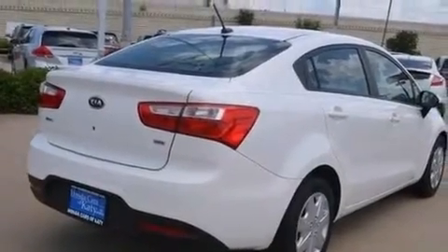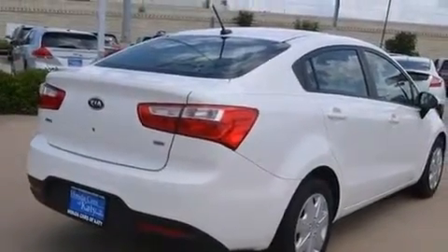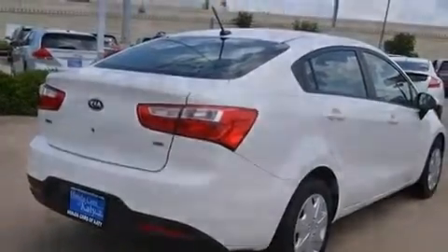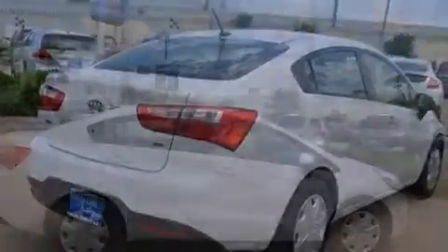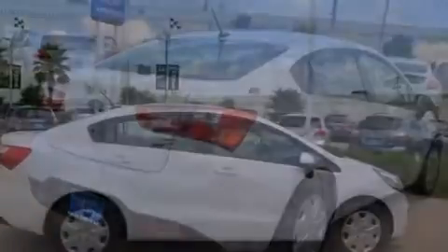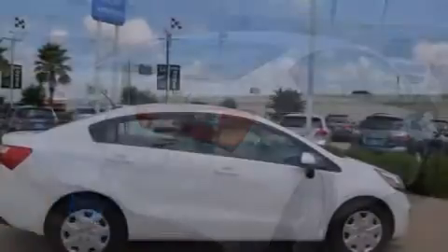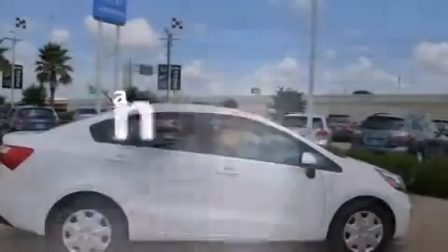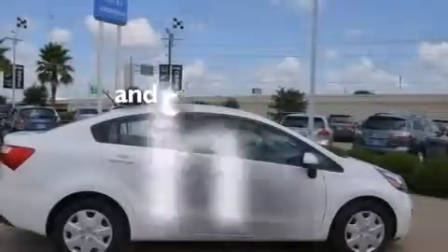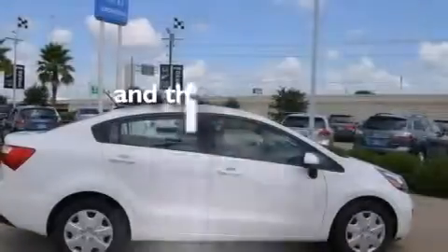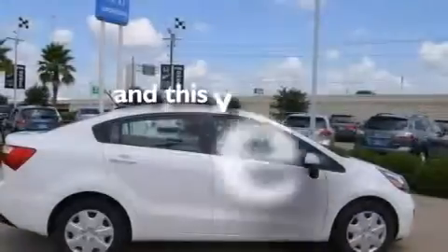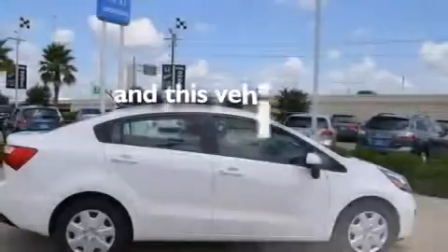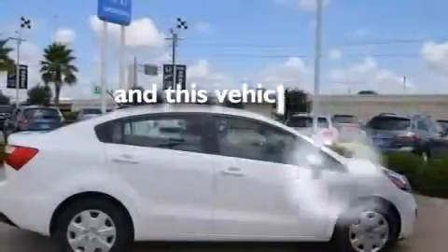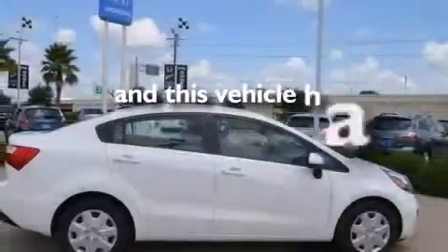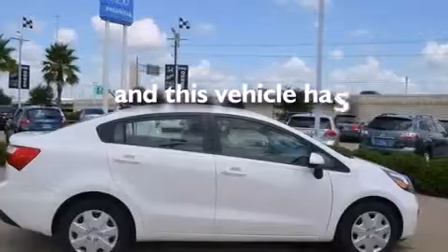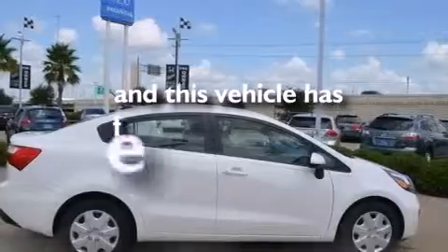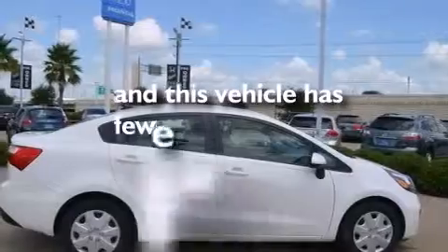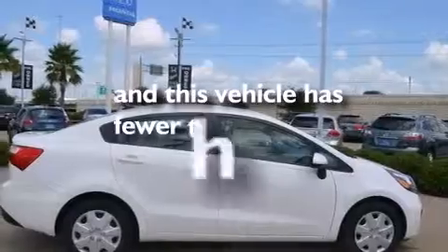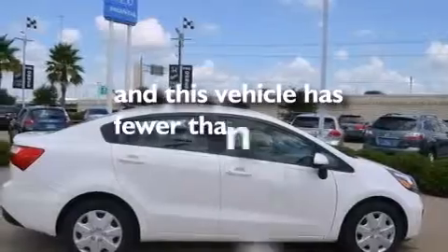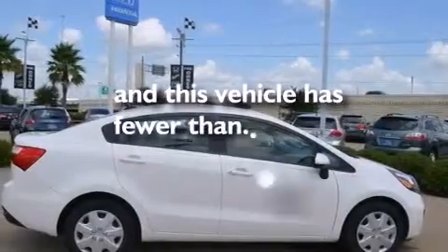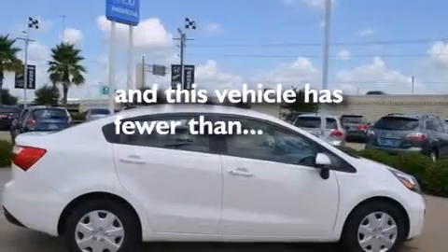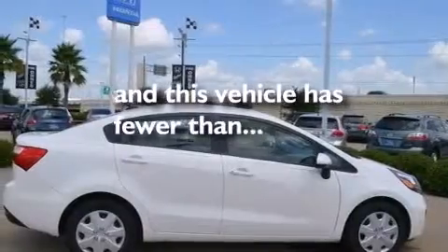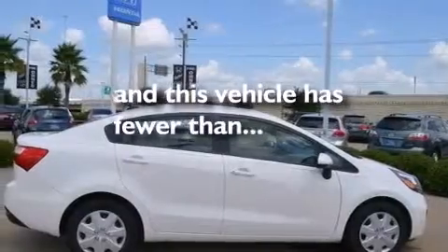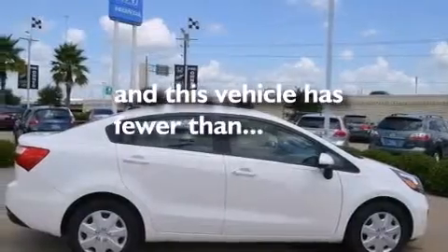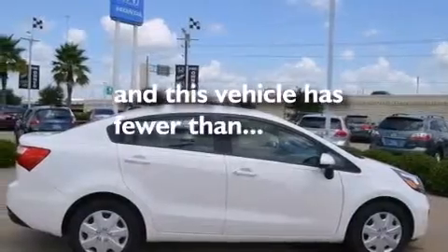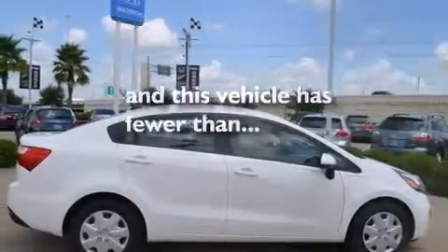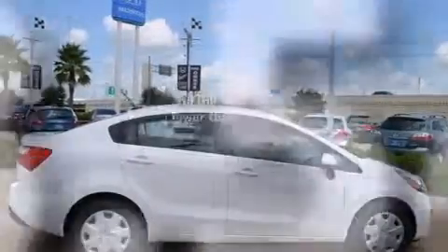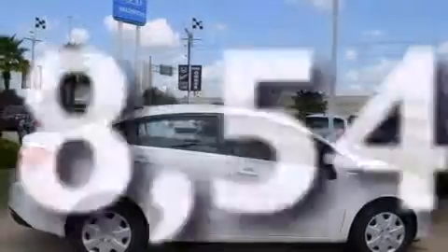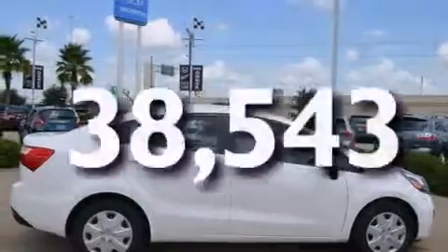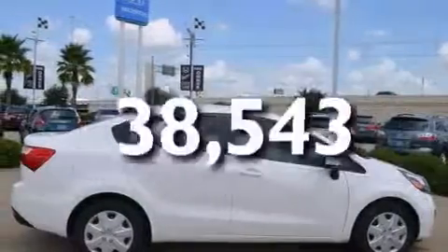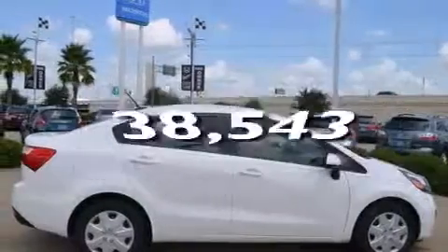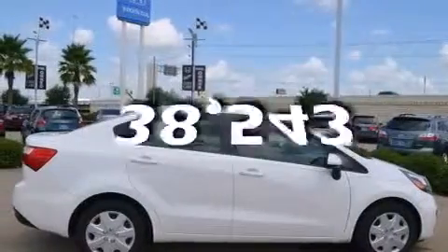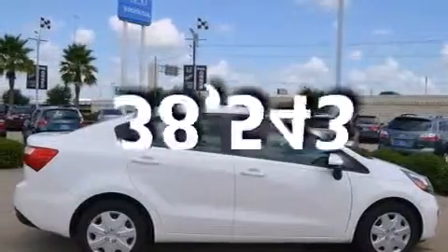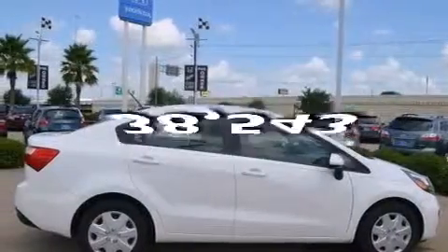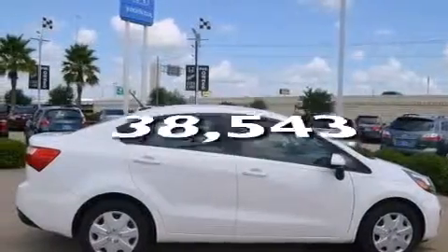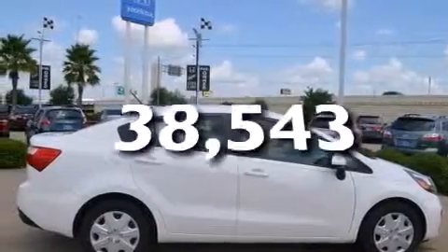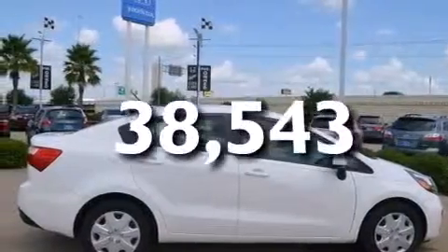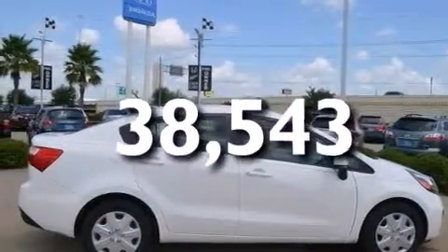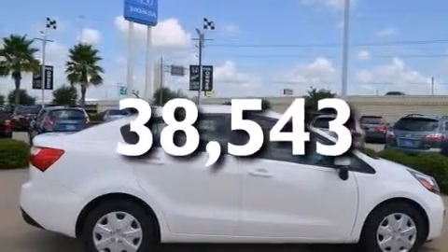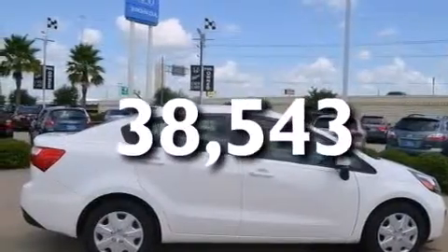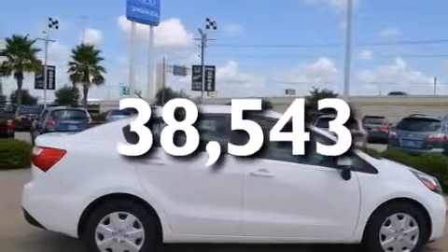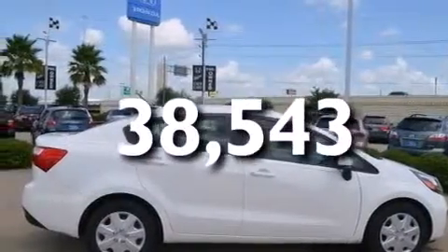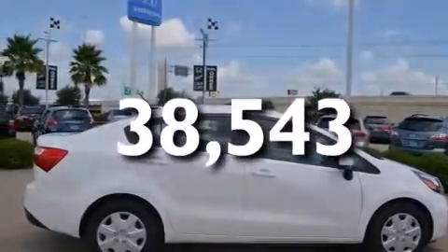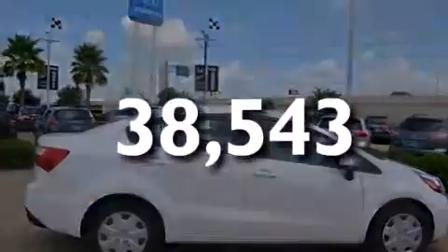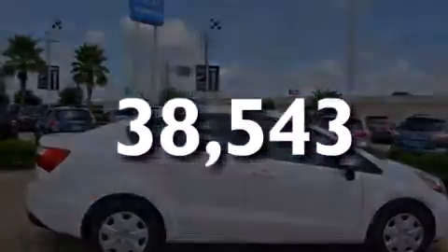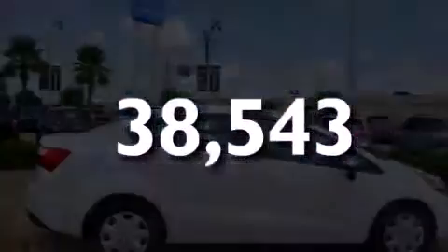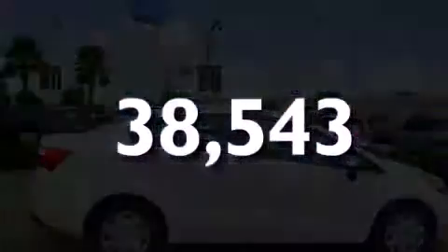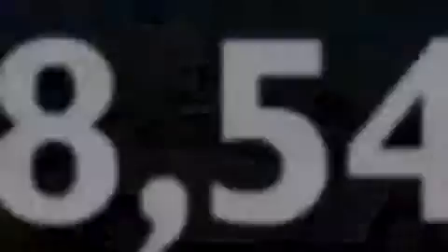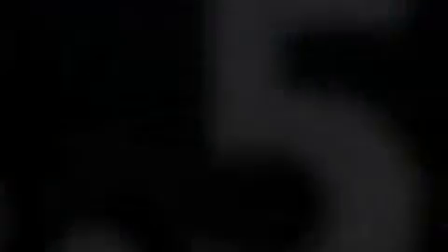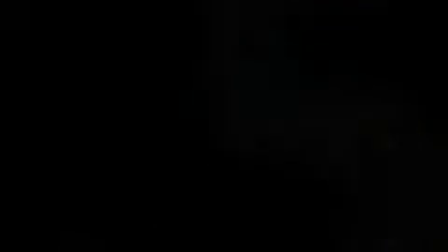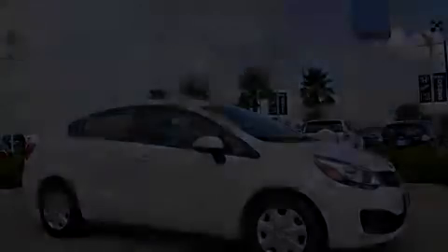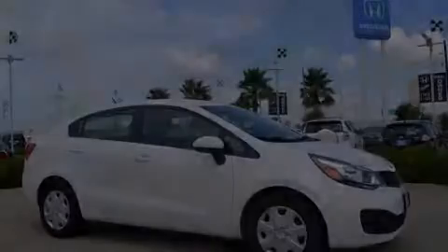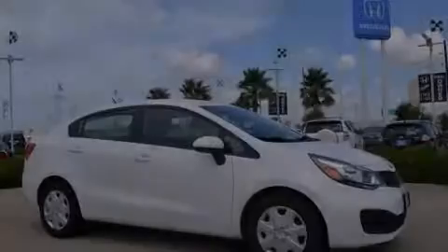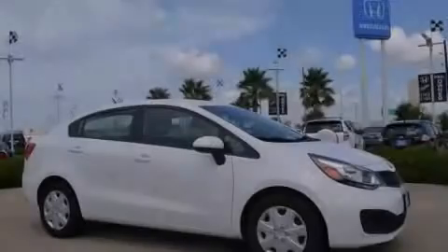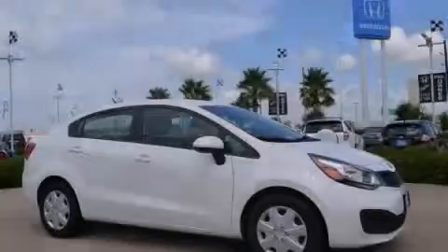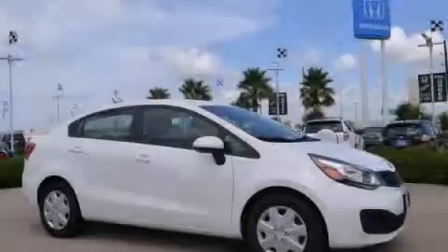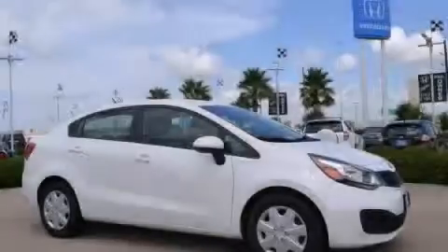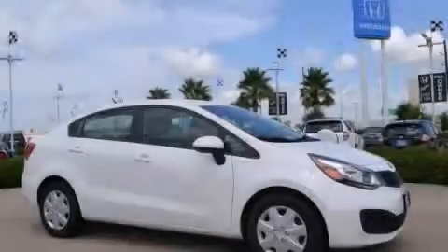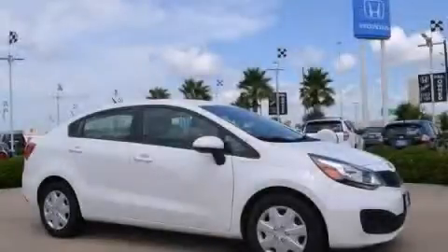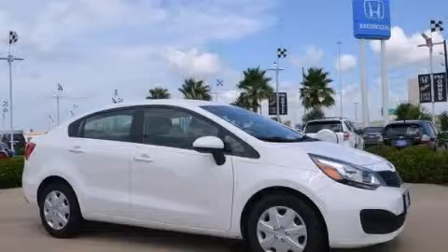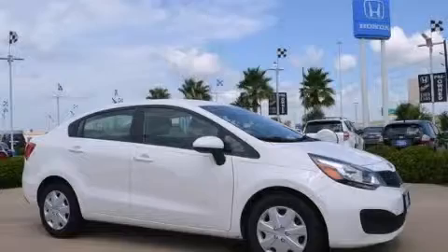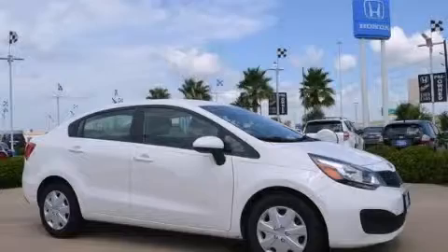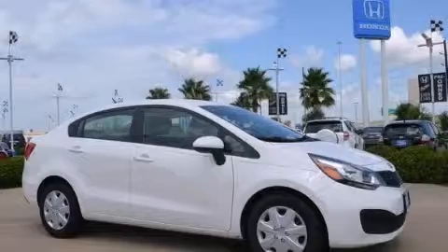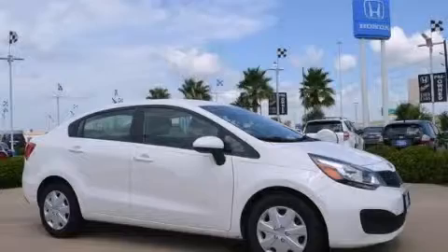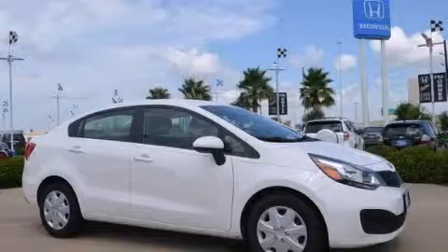And this vehicle has fewer than 39,000 miles on the odometer. Stop by today and test drive this automobile for yourself.